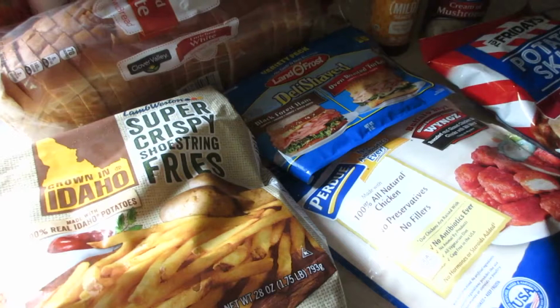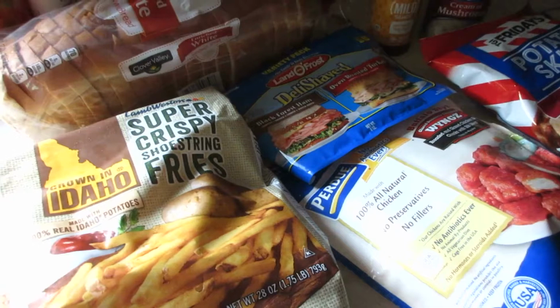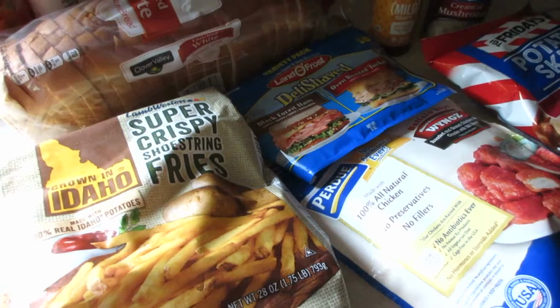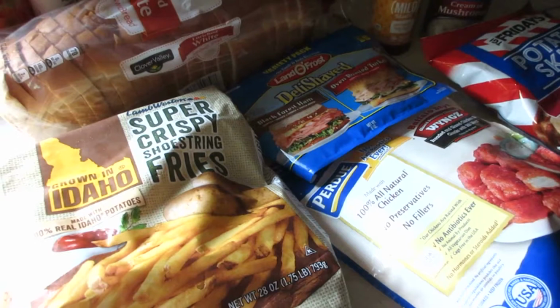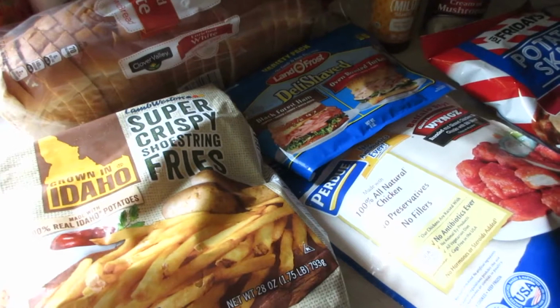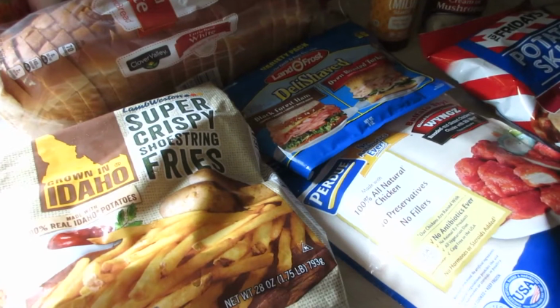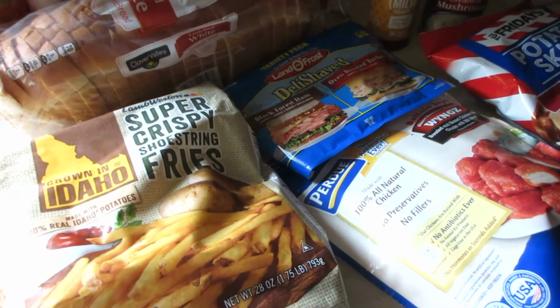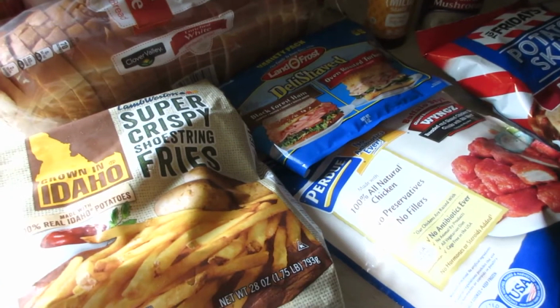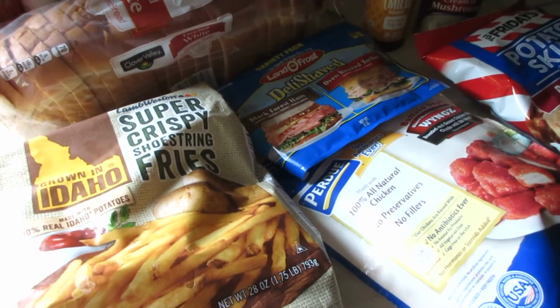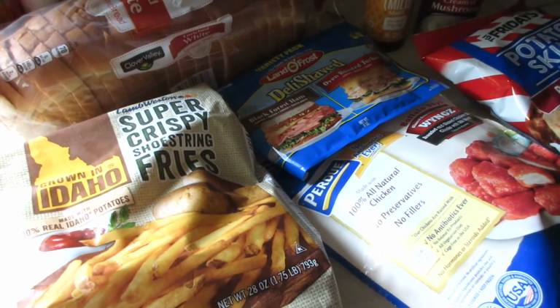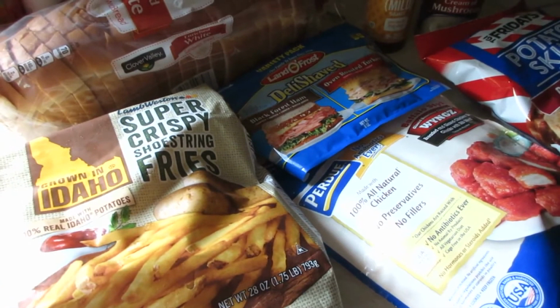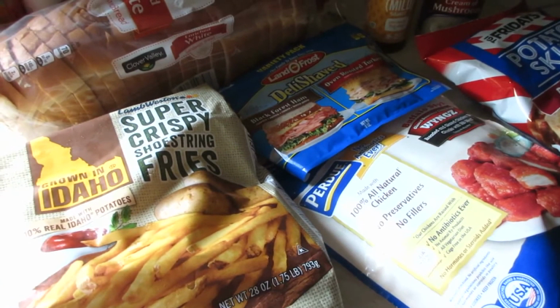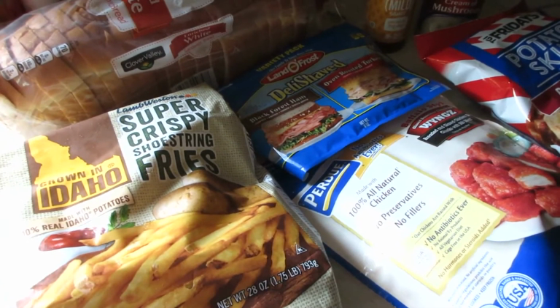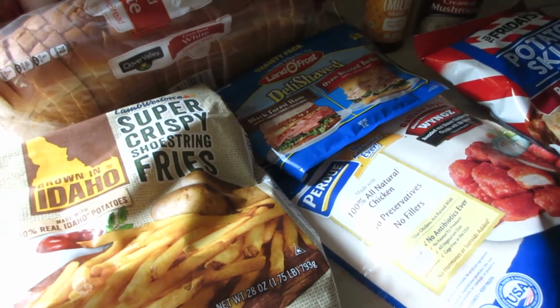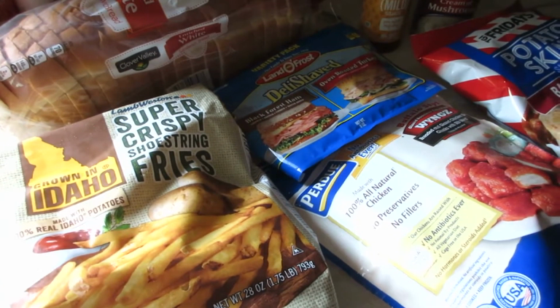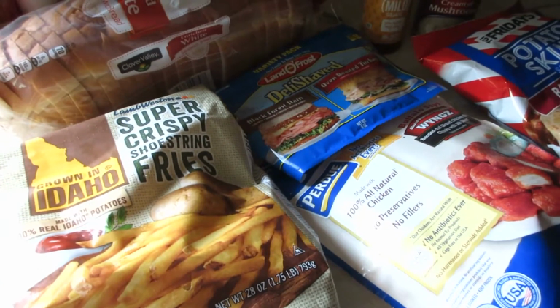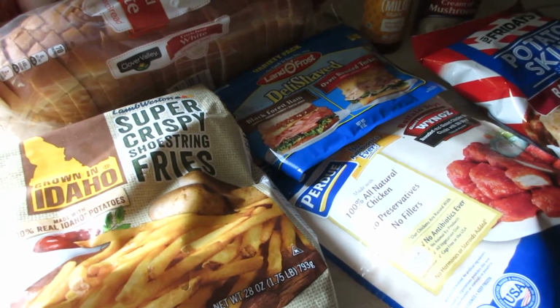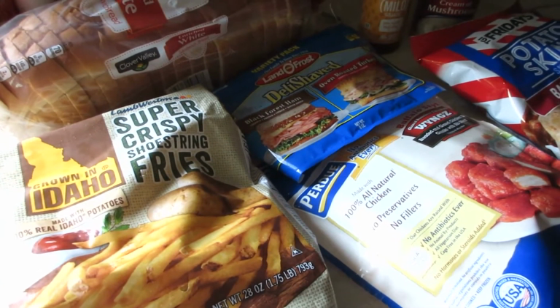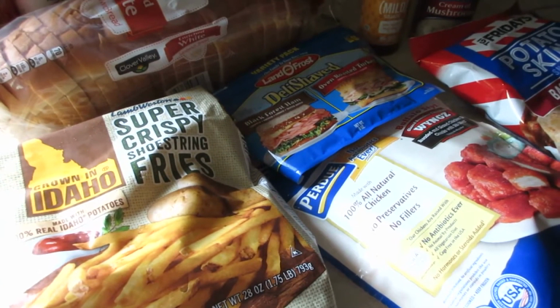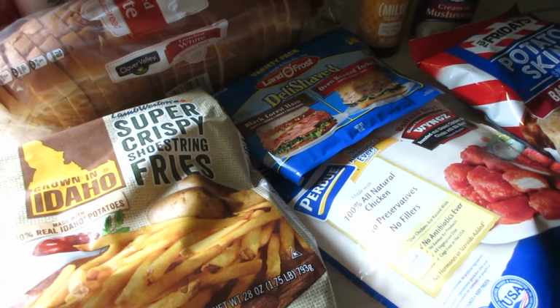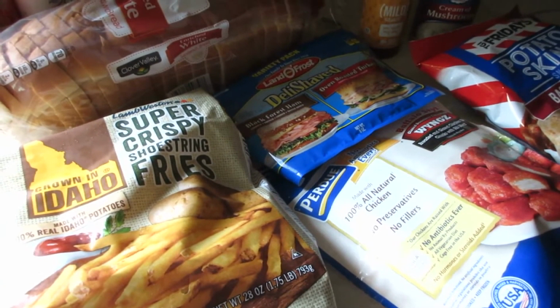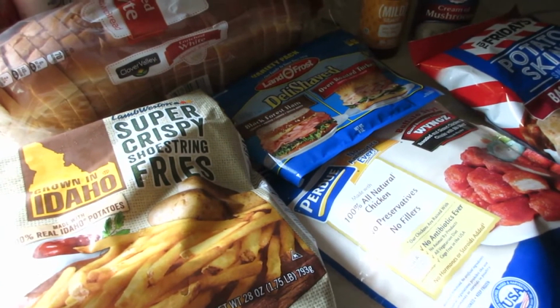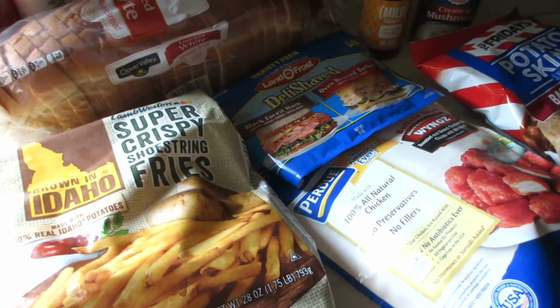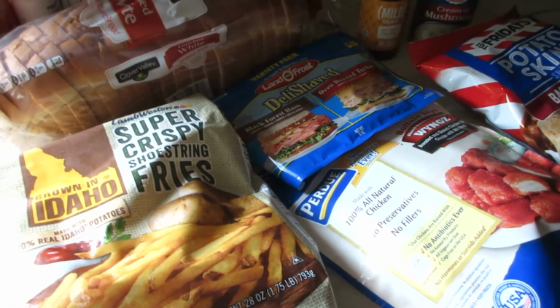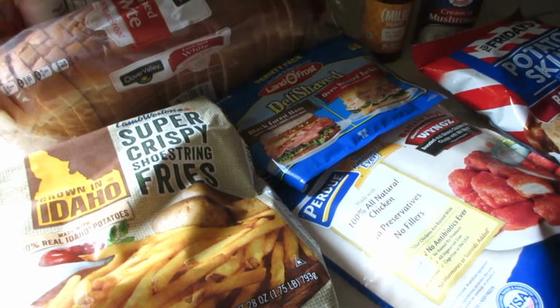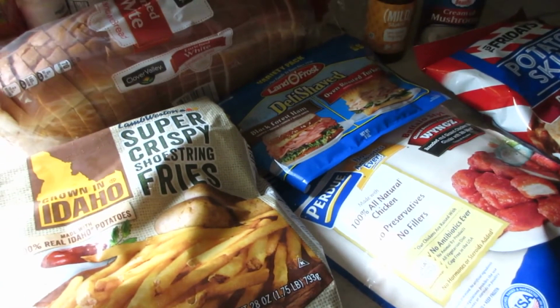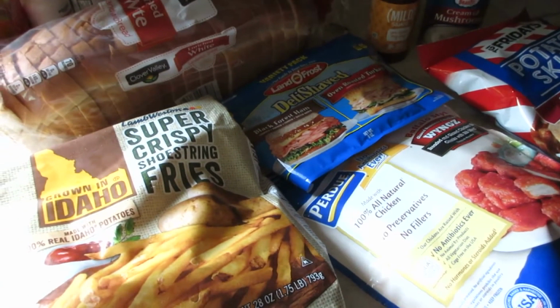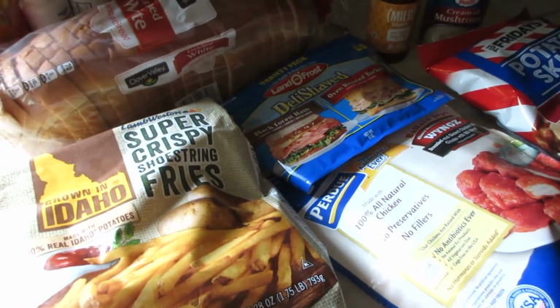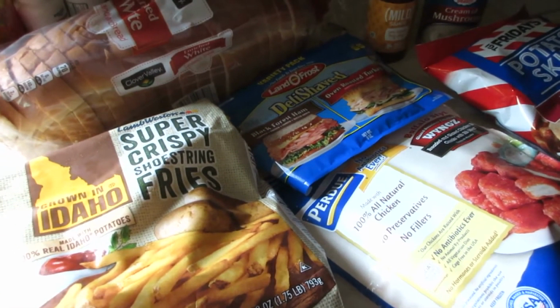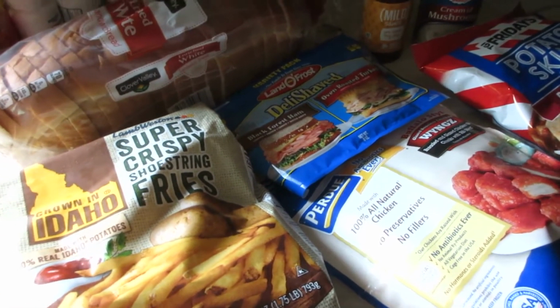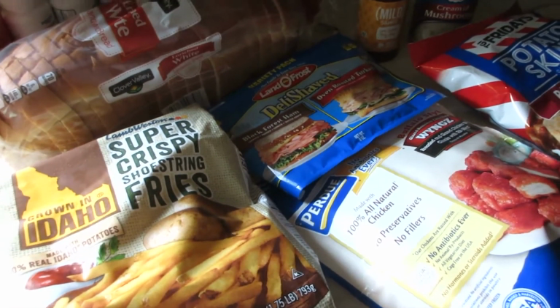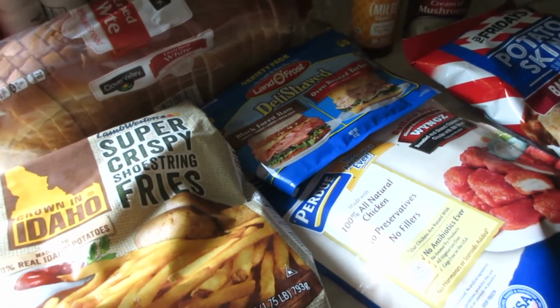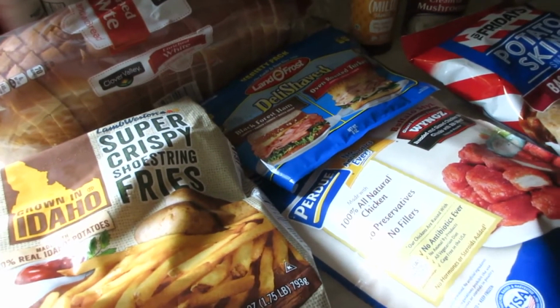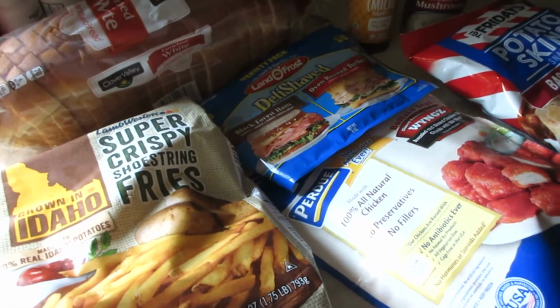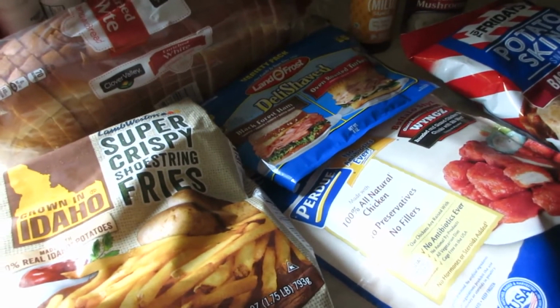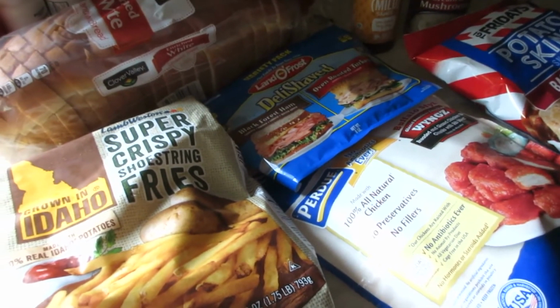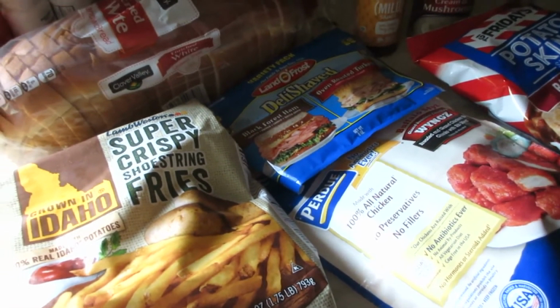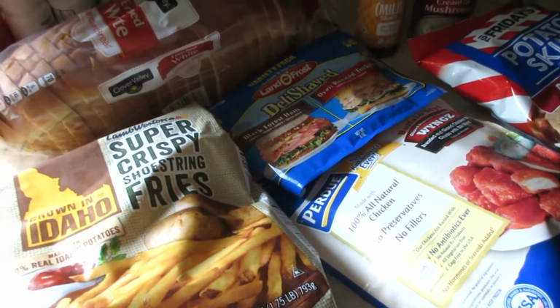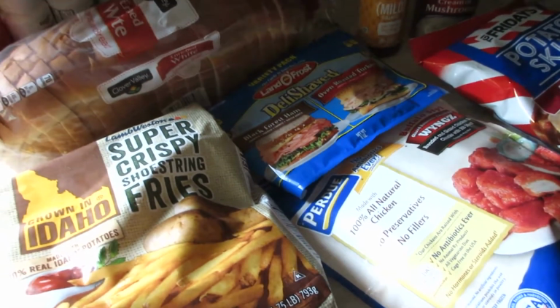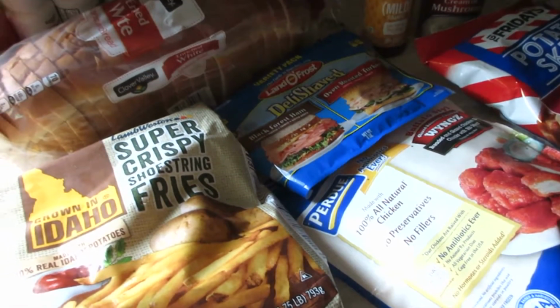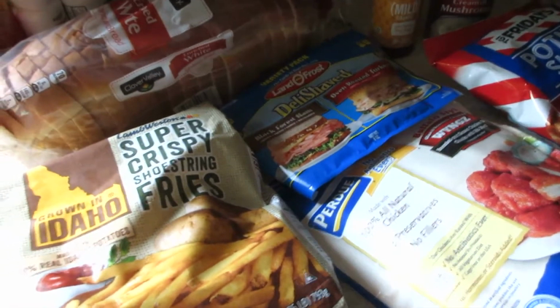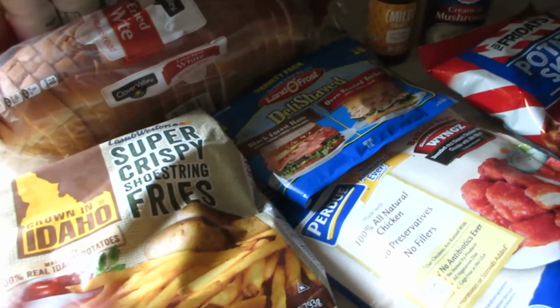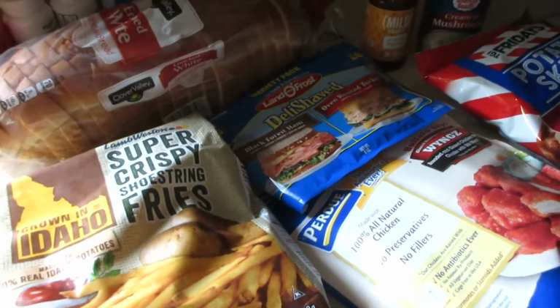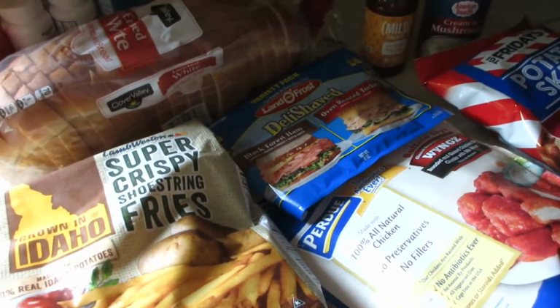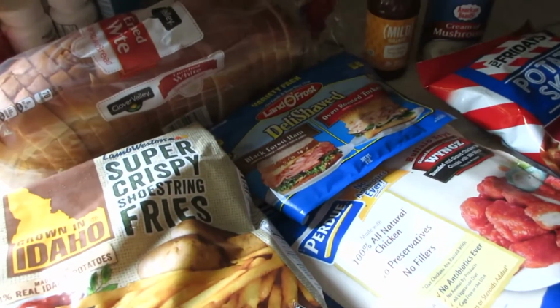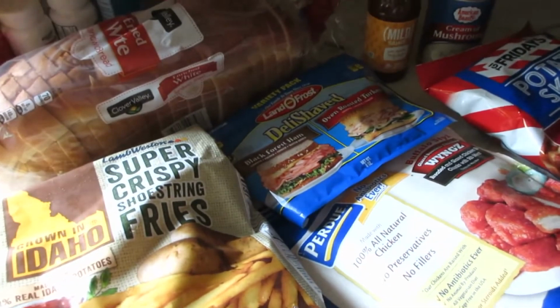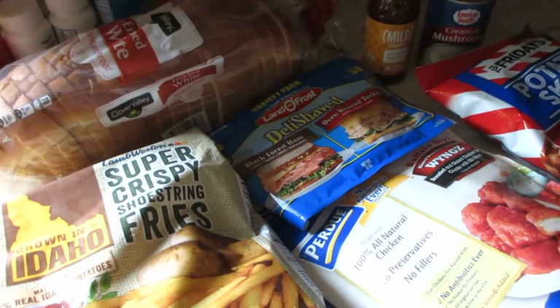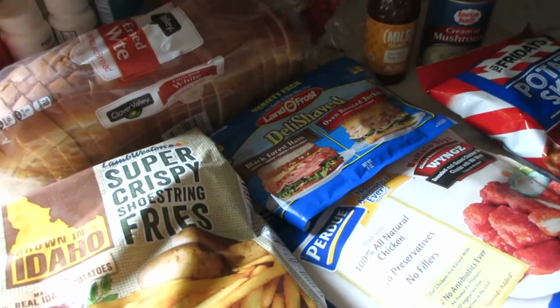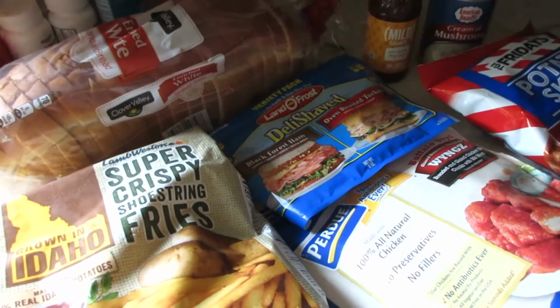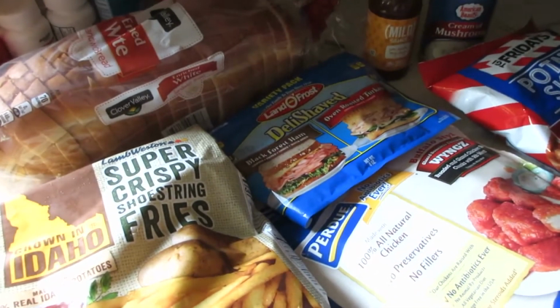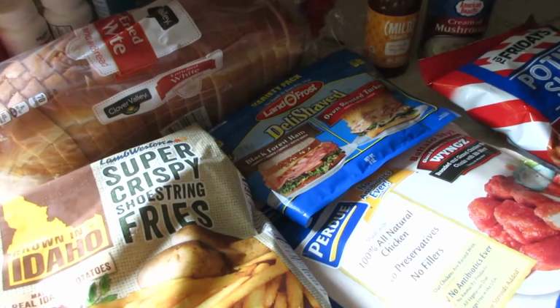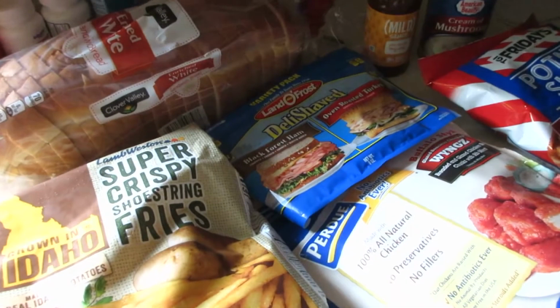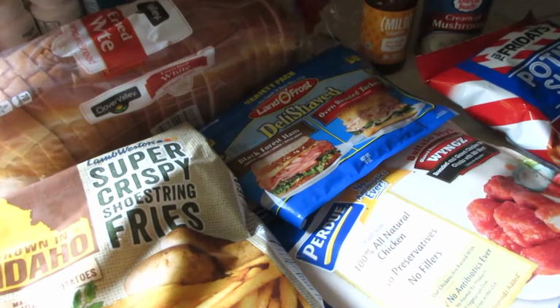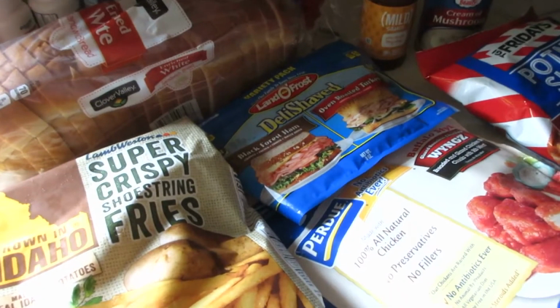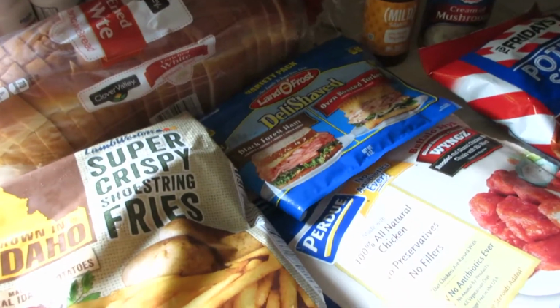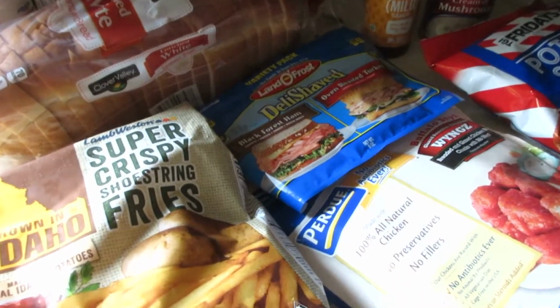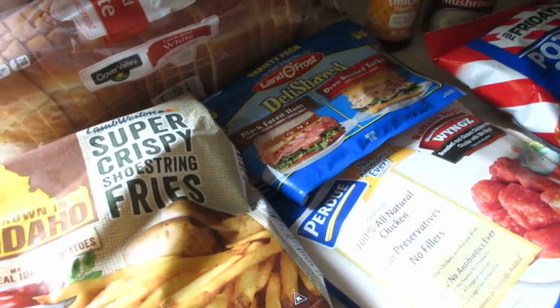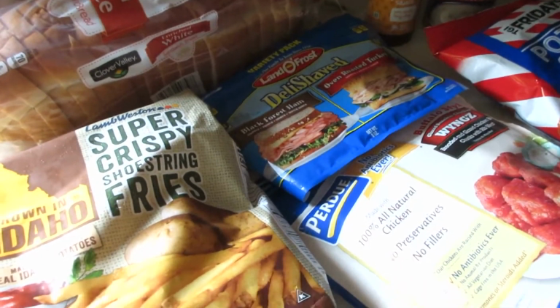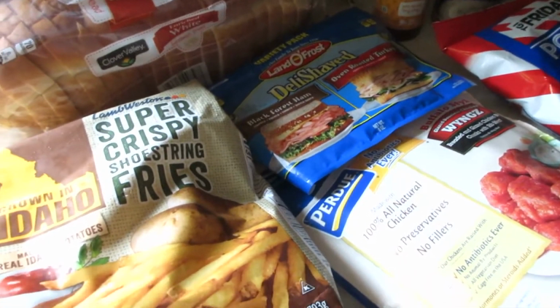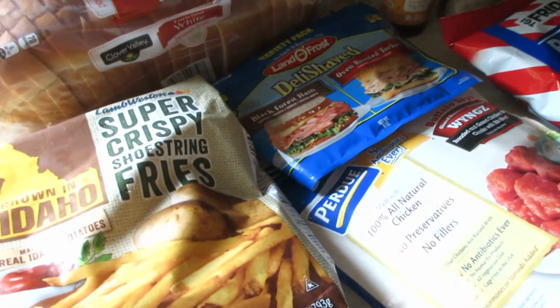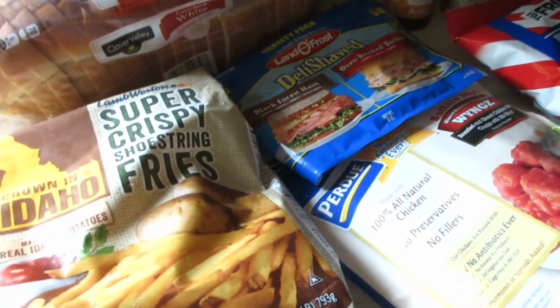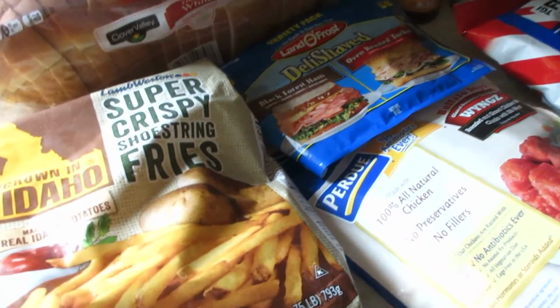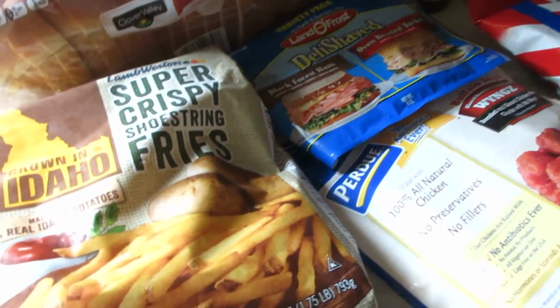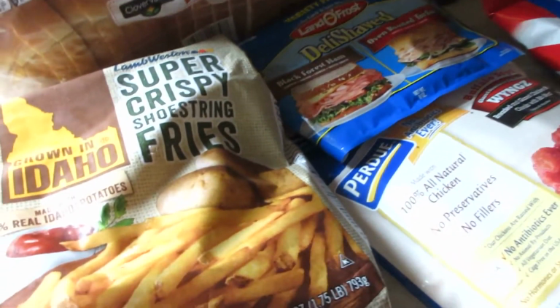Welcome back to another Dollar General haul. Today I have a few things to share with you guys. I have food items too, so we're going to start with that.